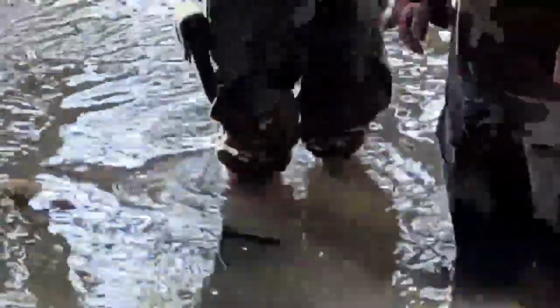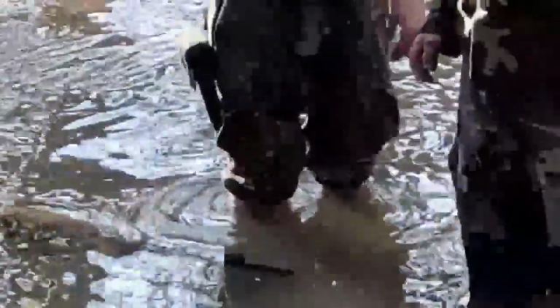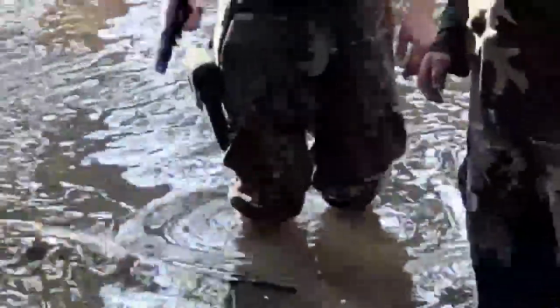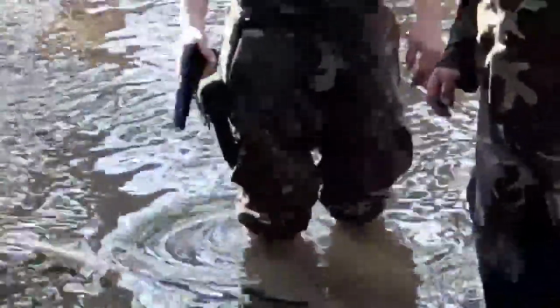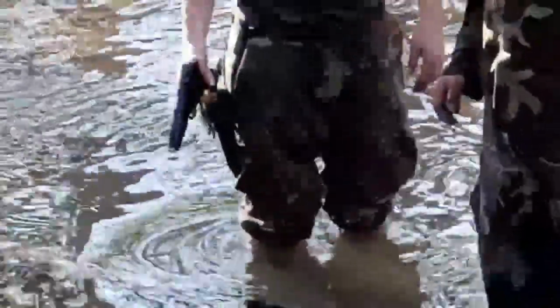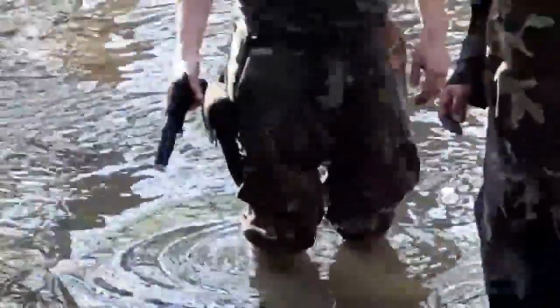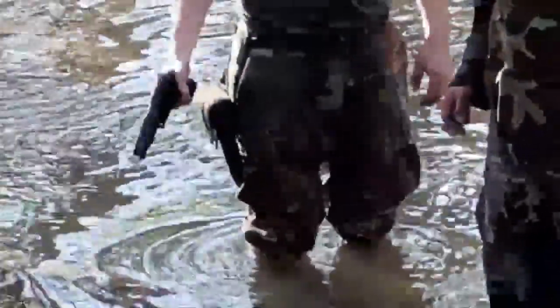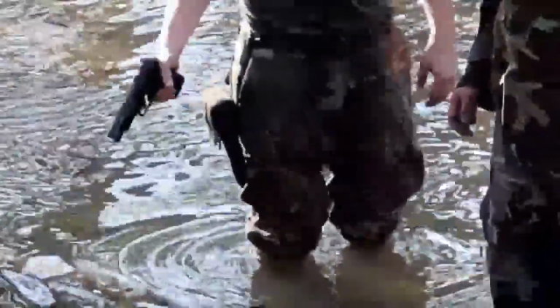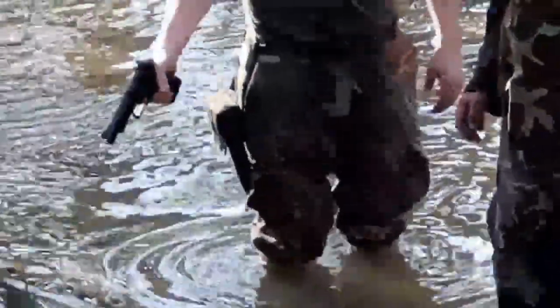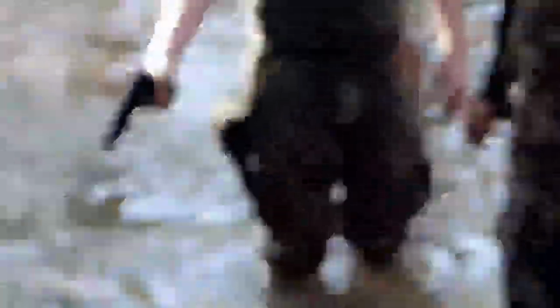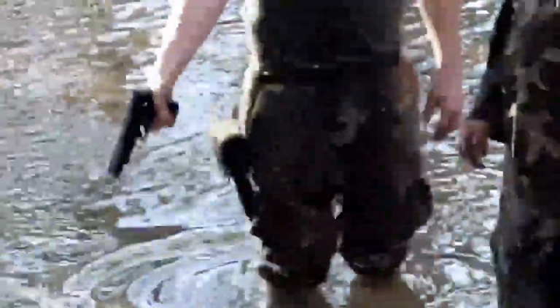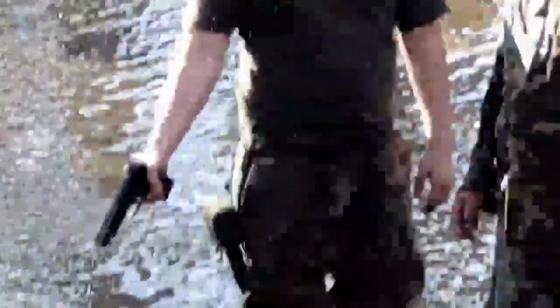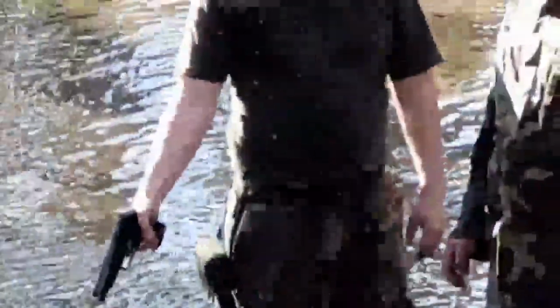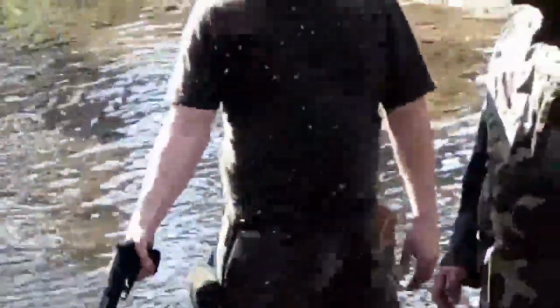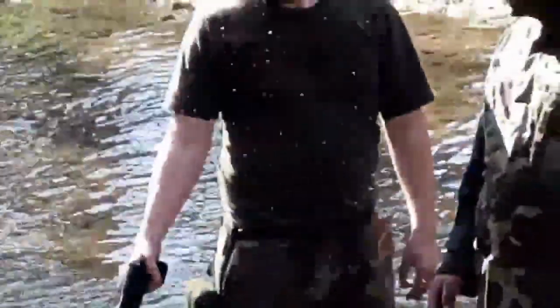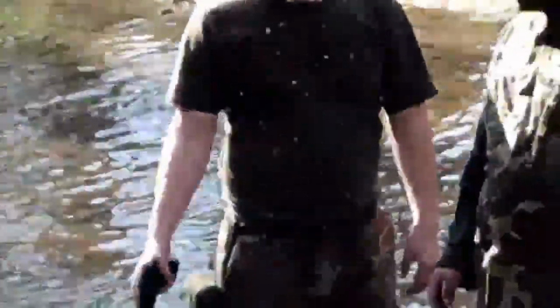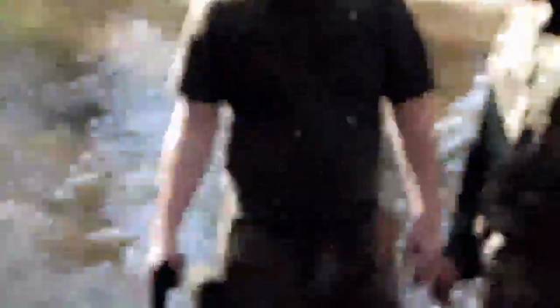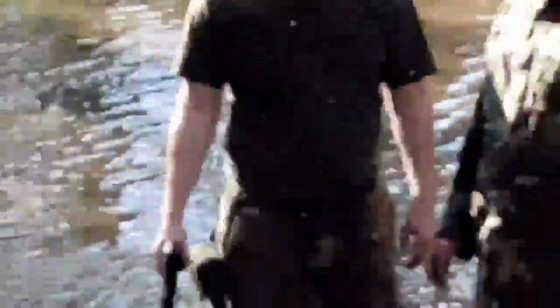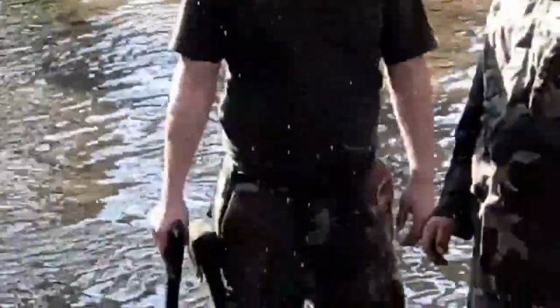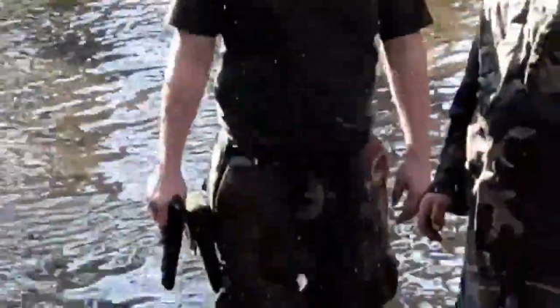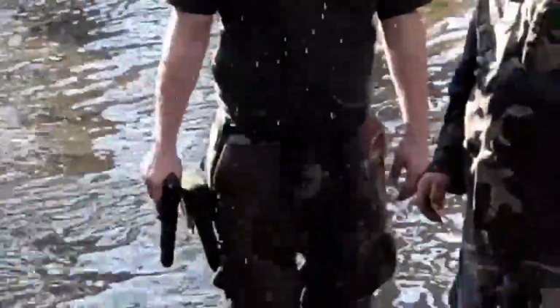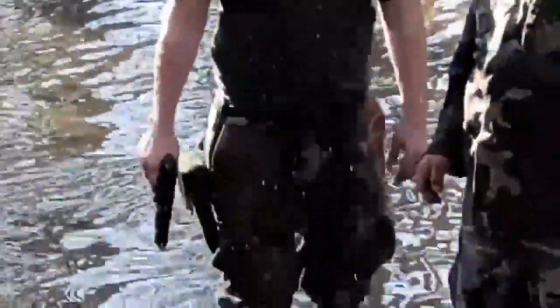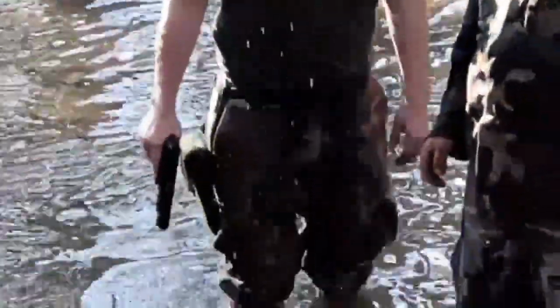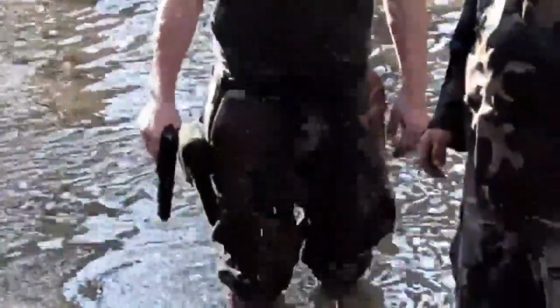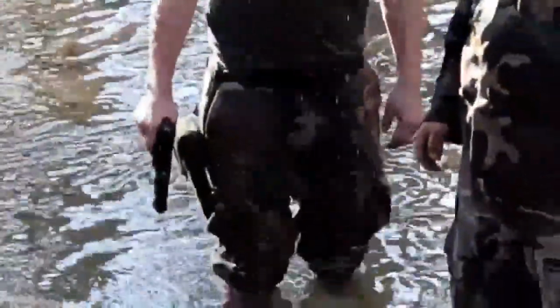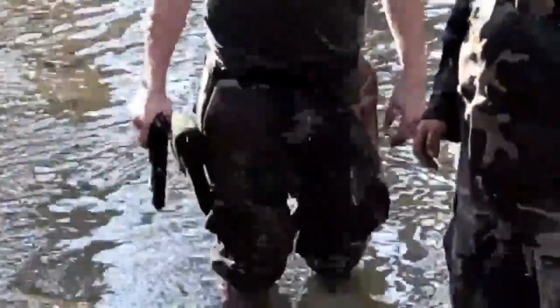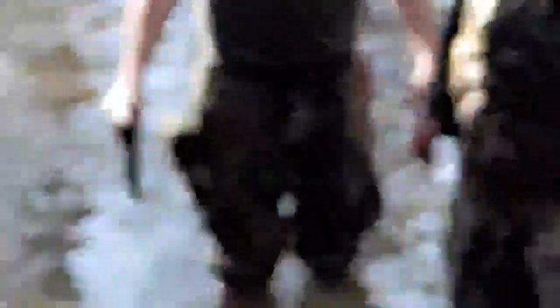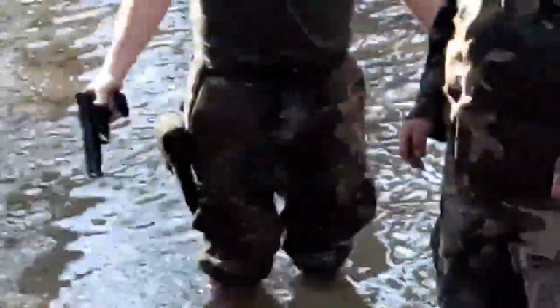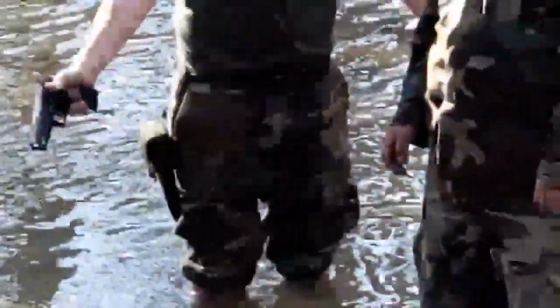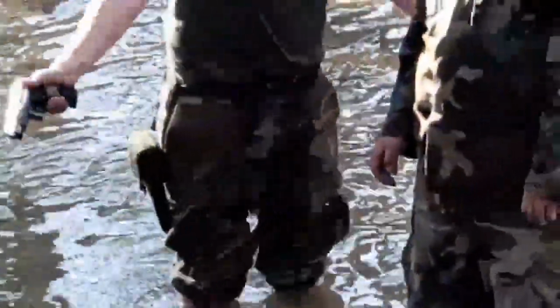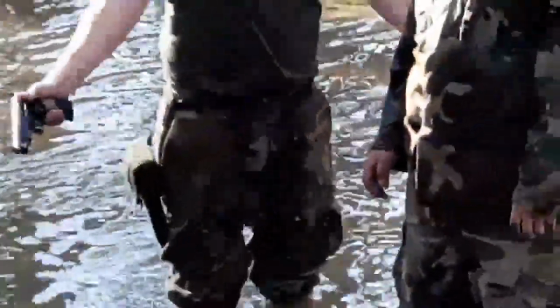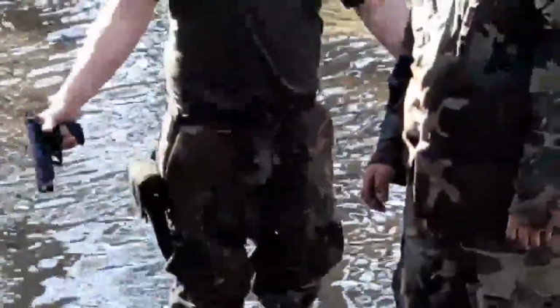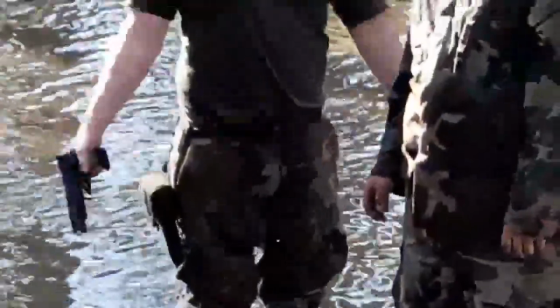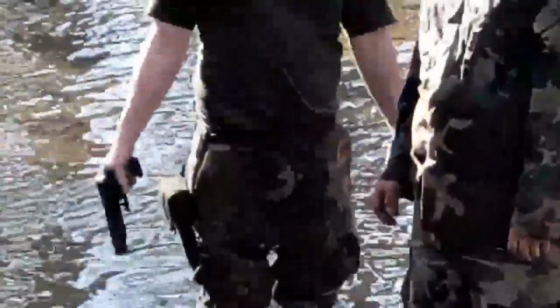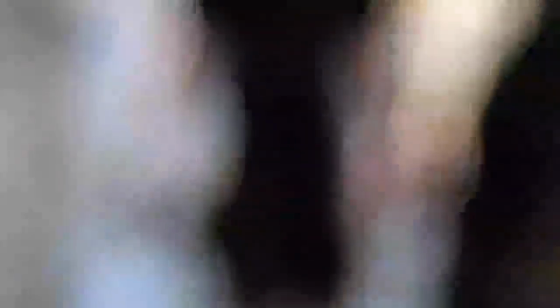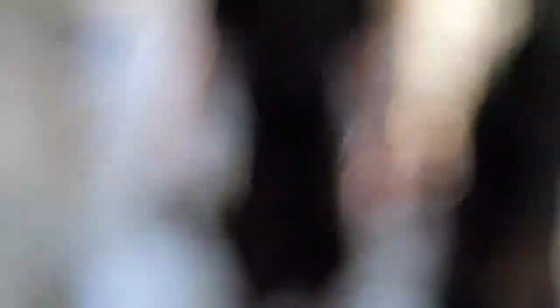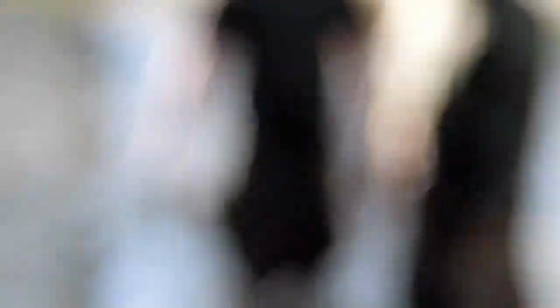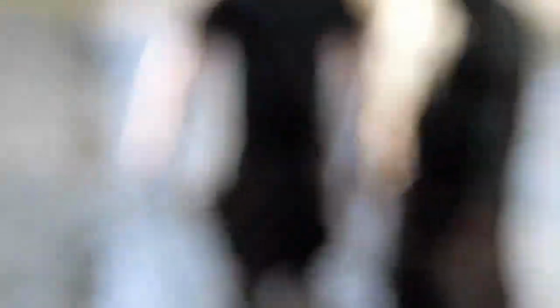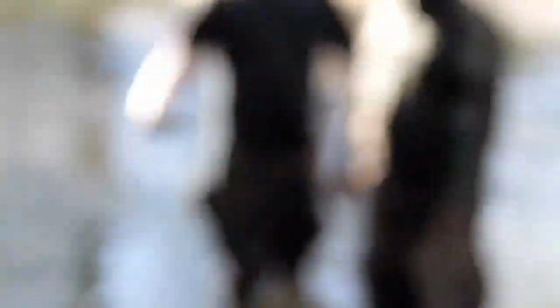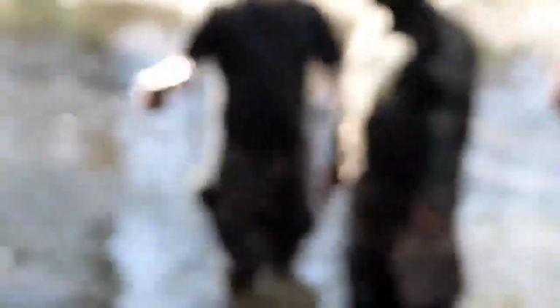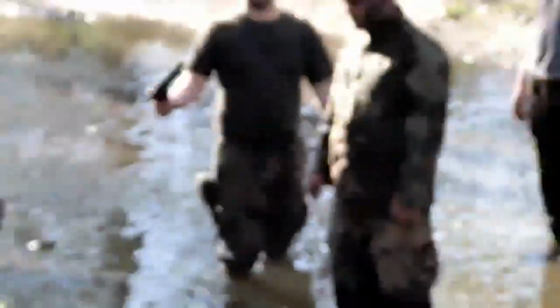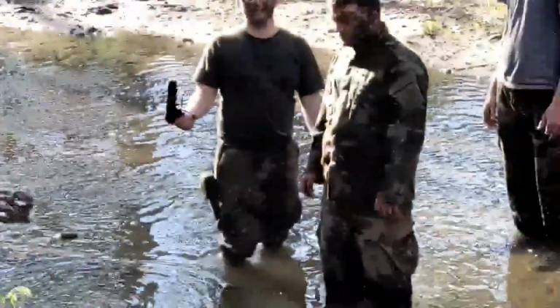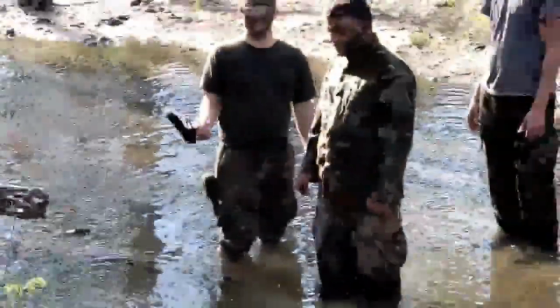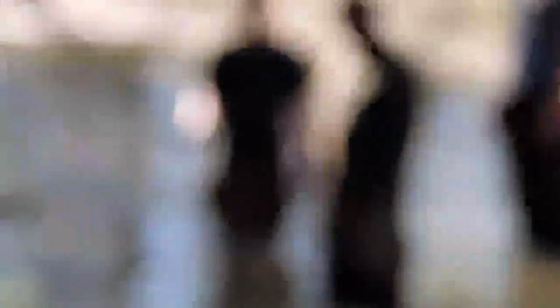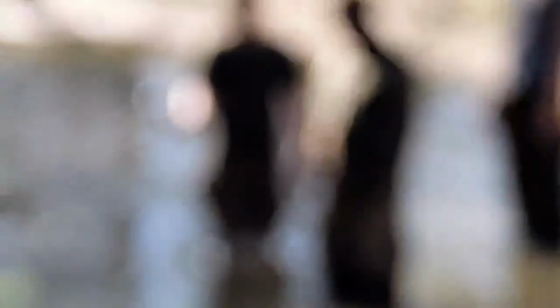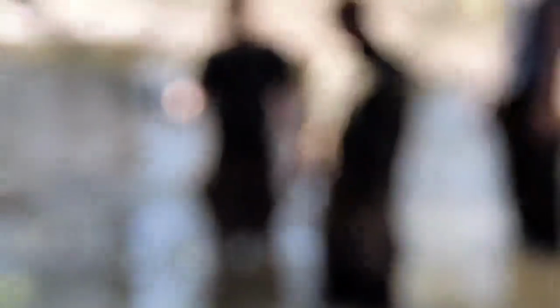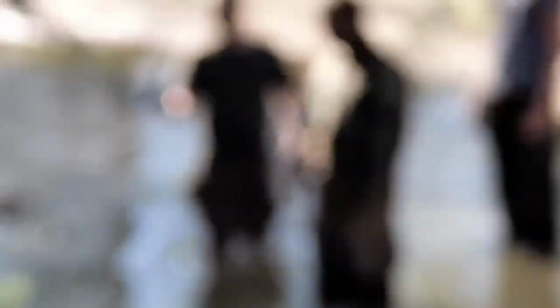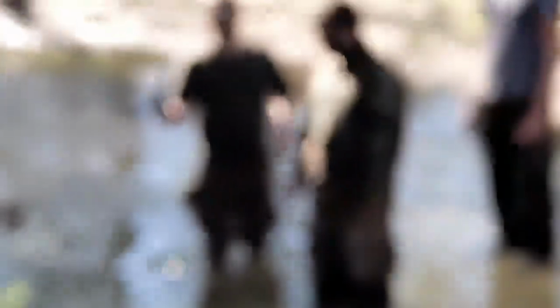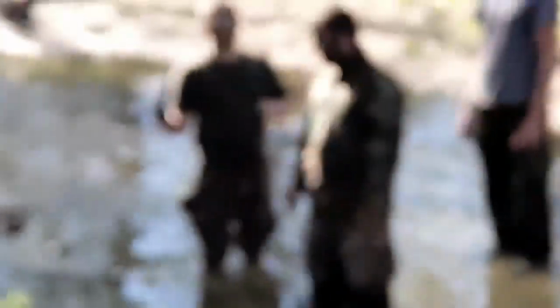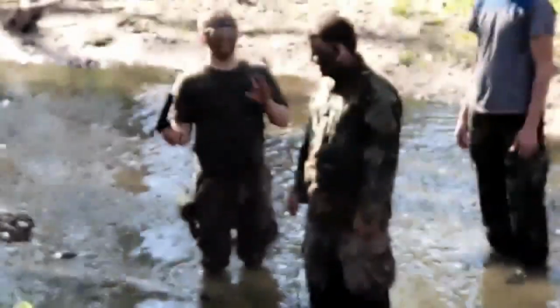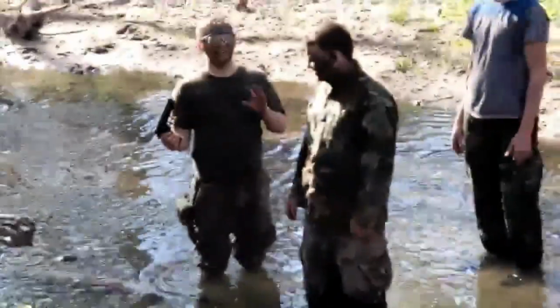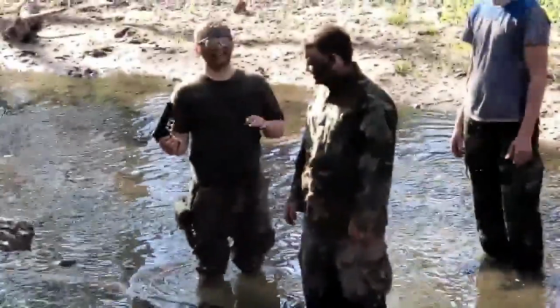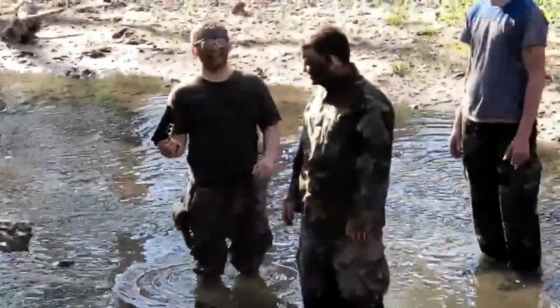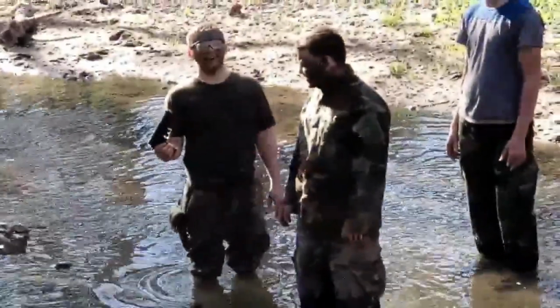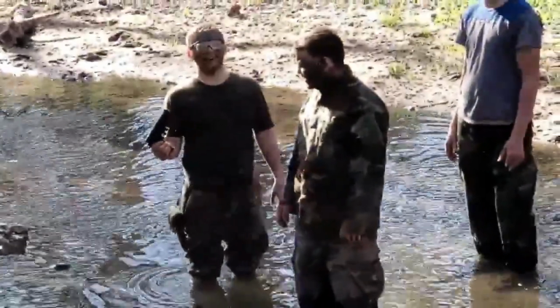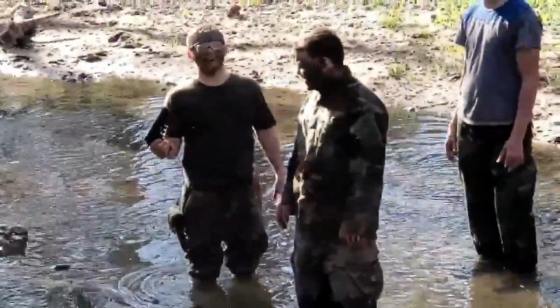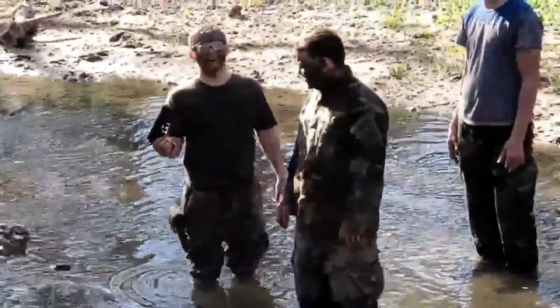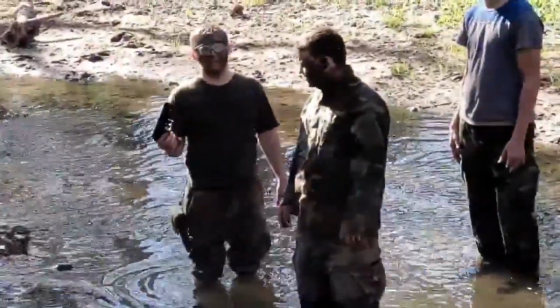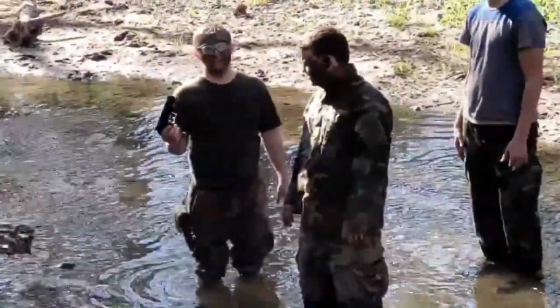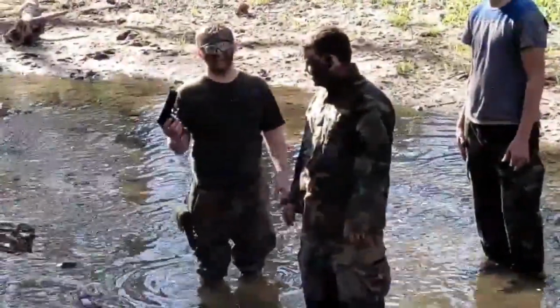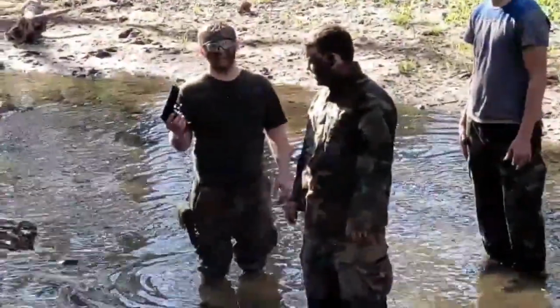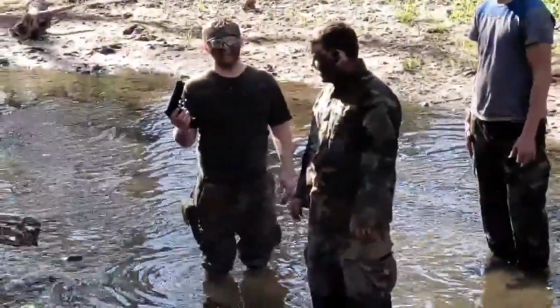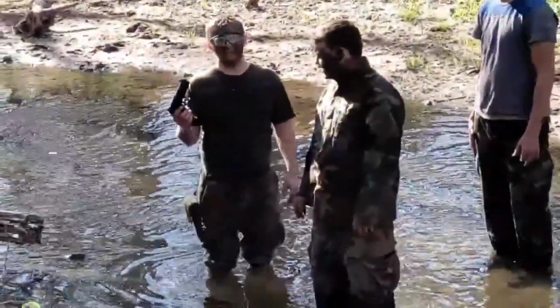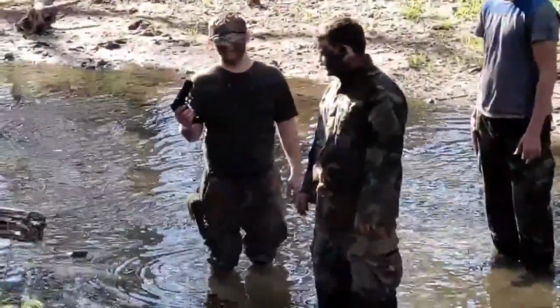Hello there. Blastairsoft here. Today we're going to be reviewing the GPXC Grand Power Excalibur.